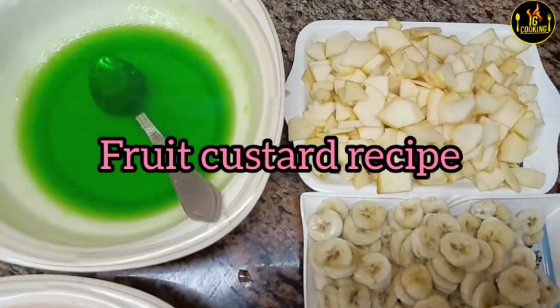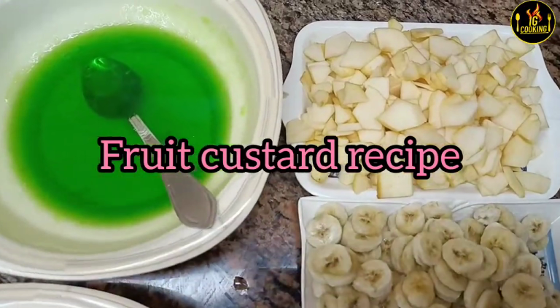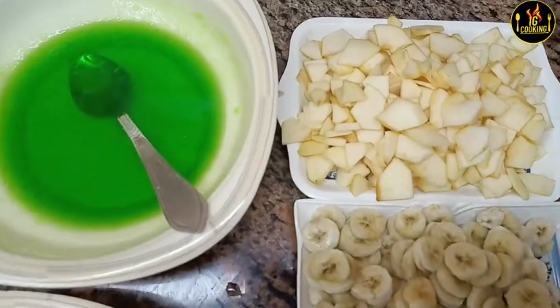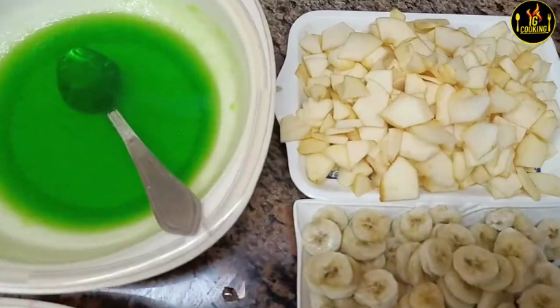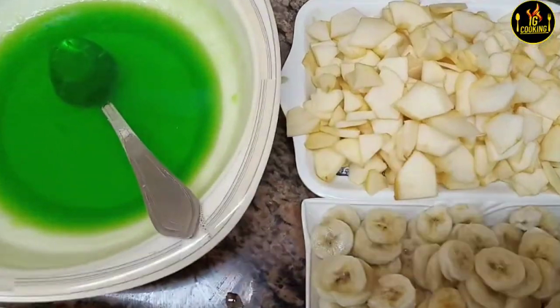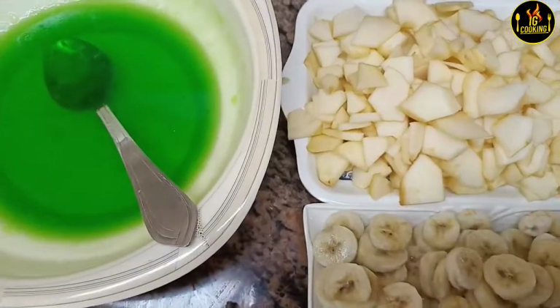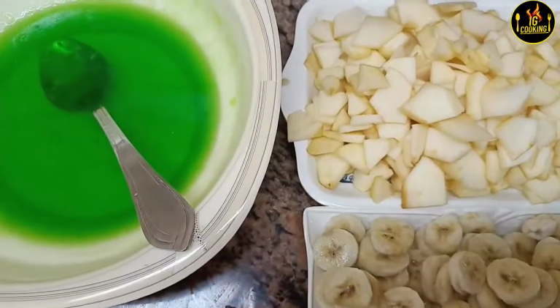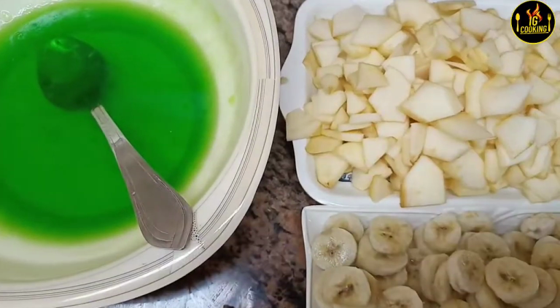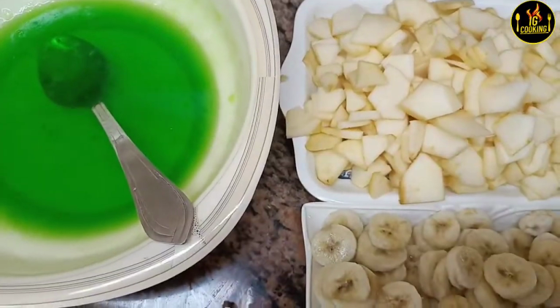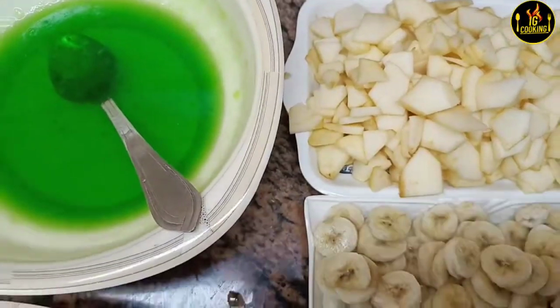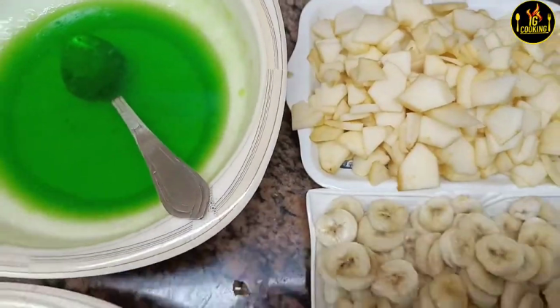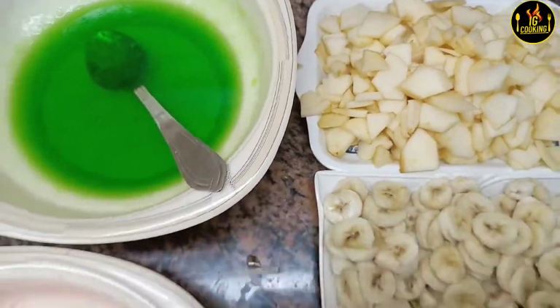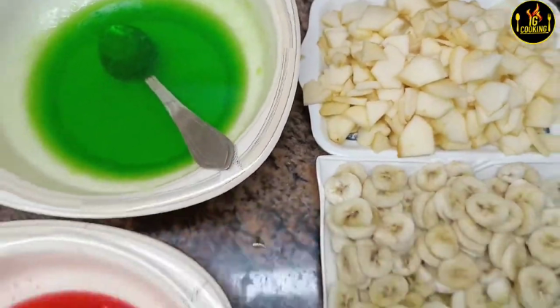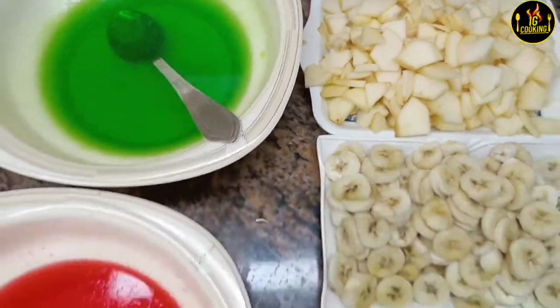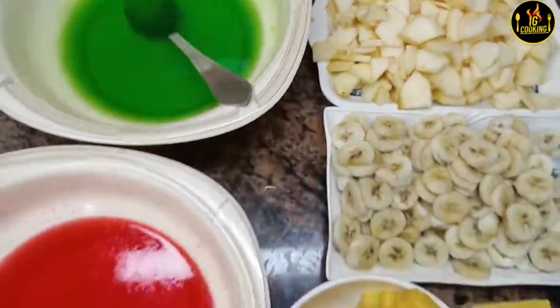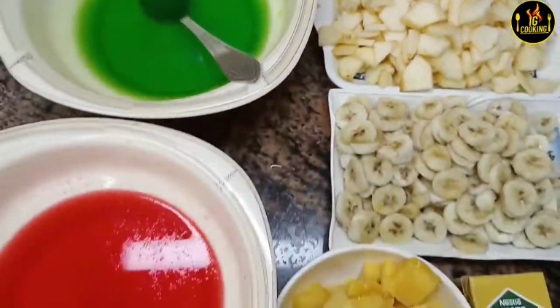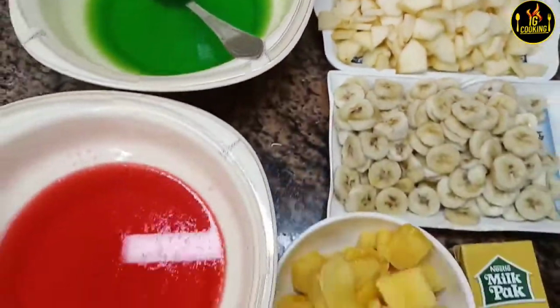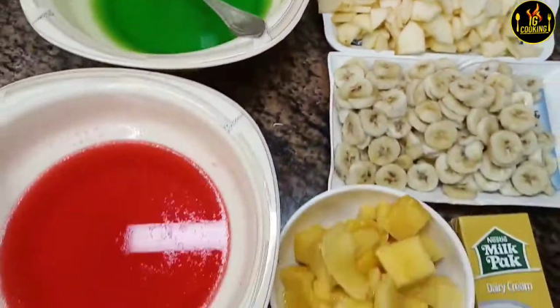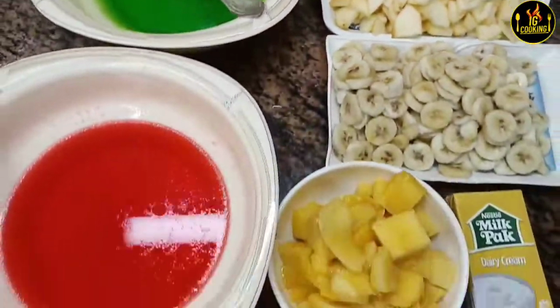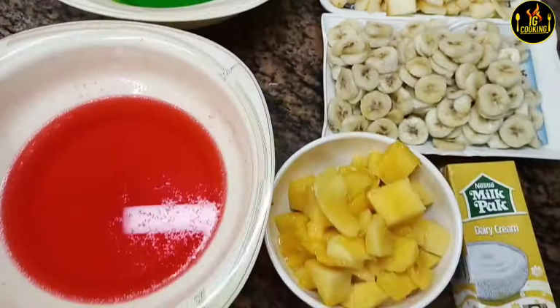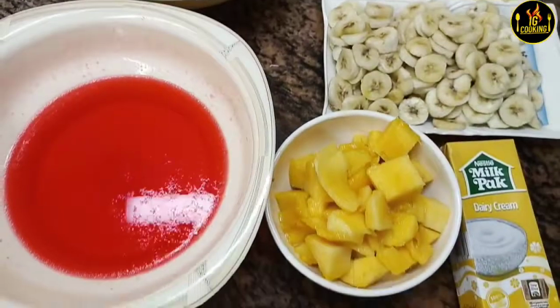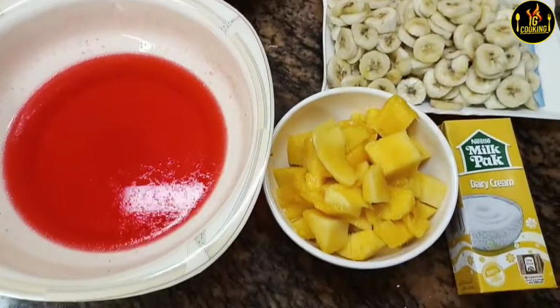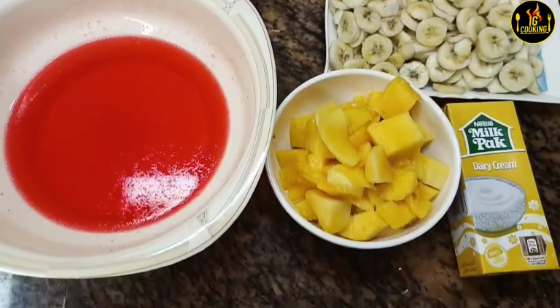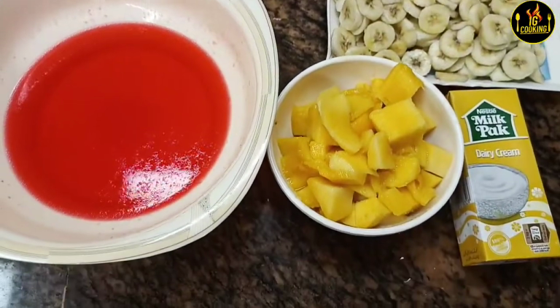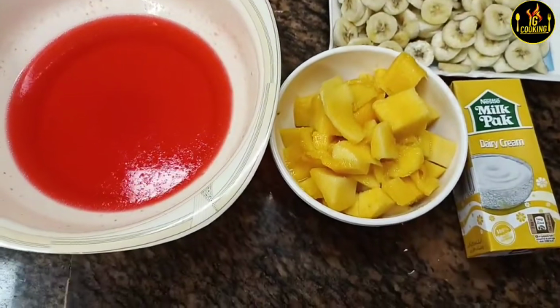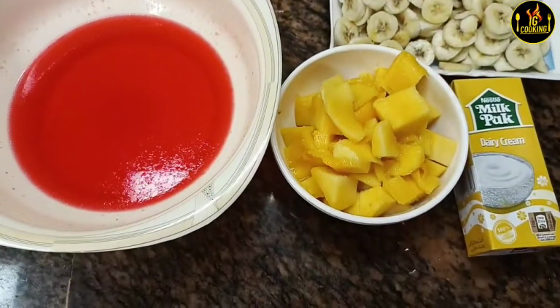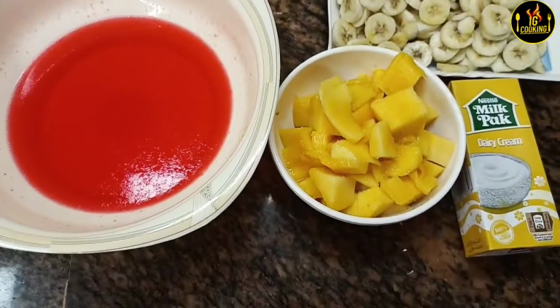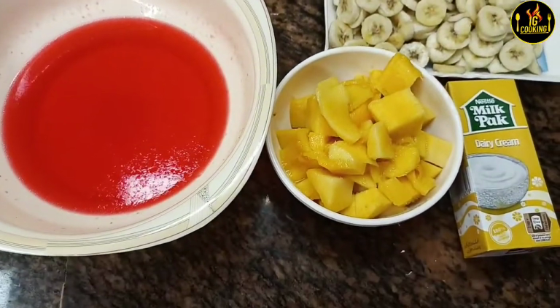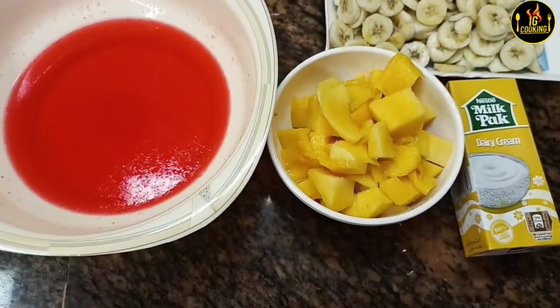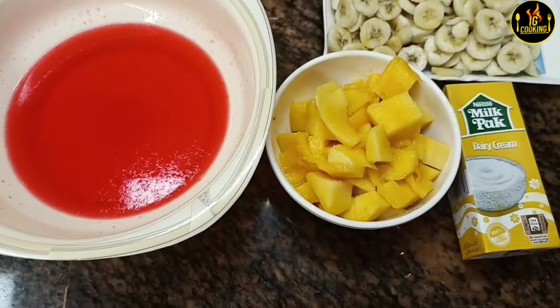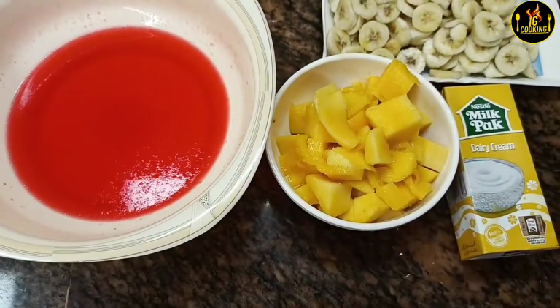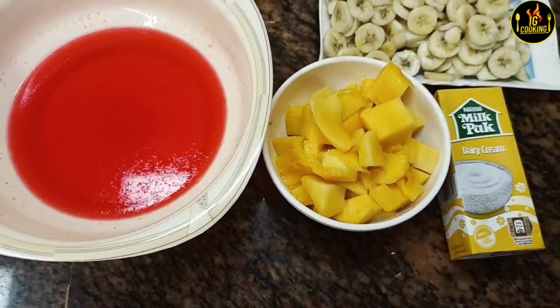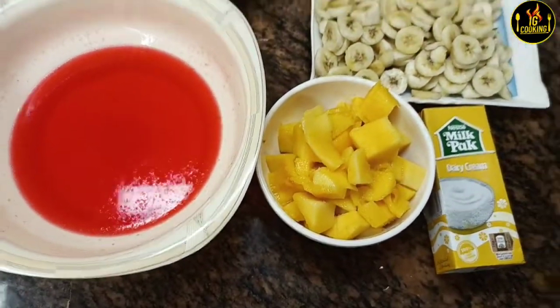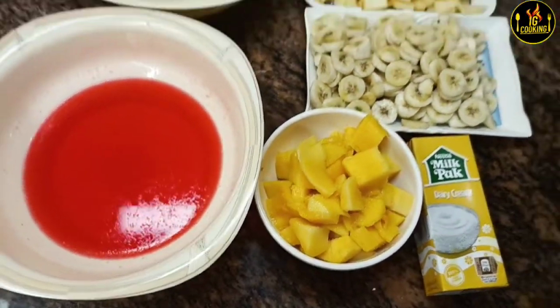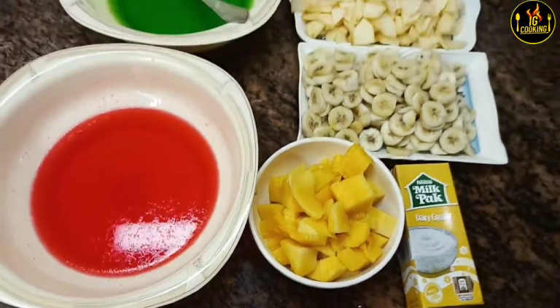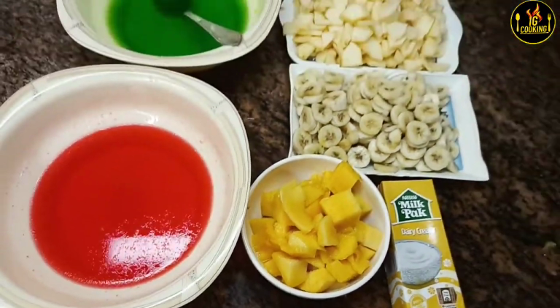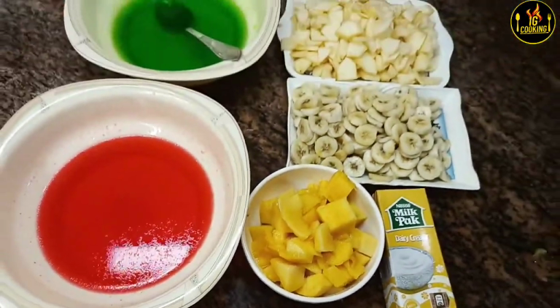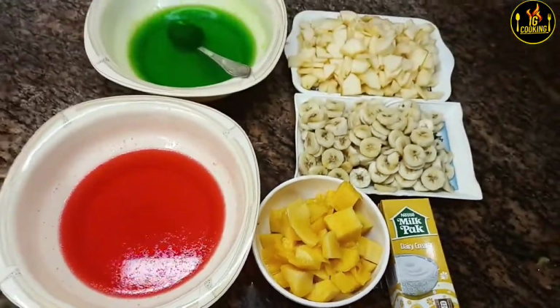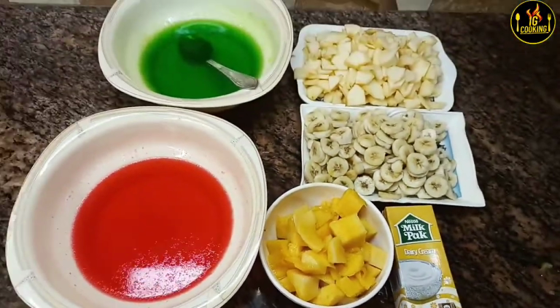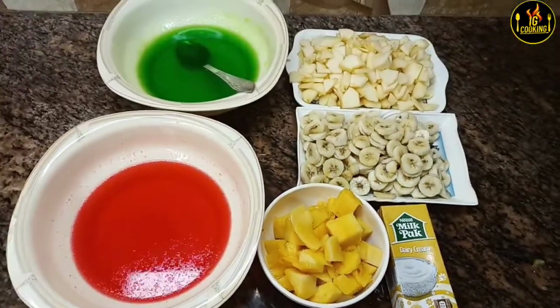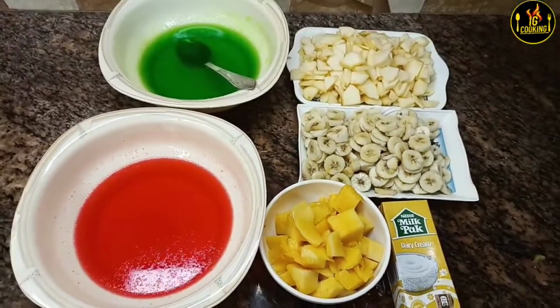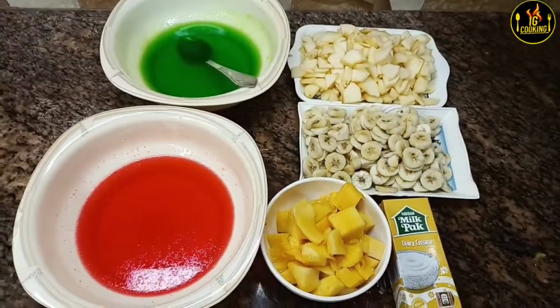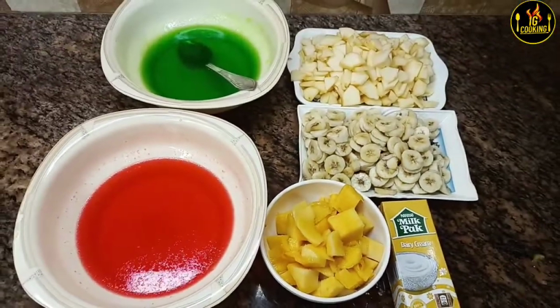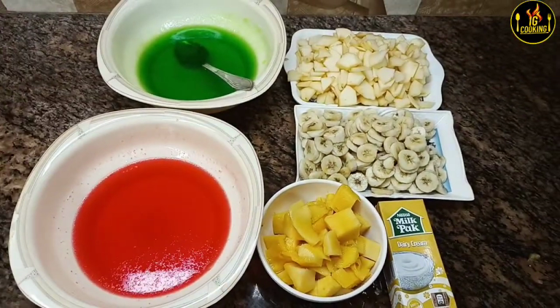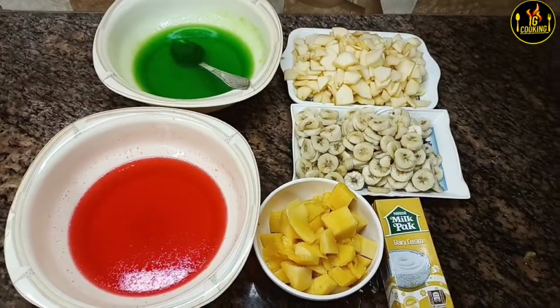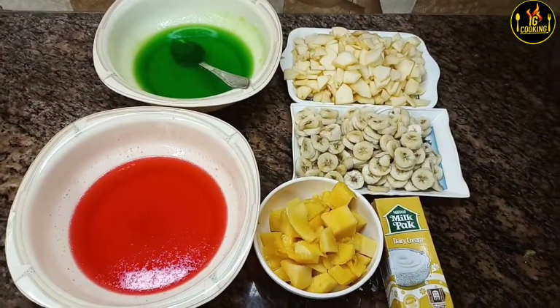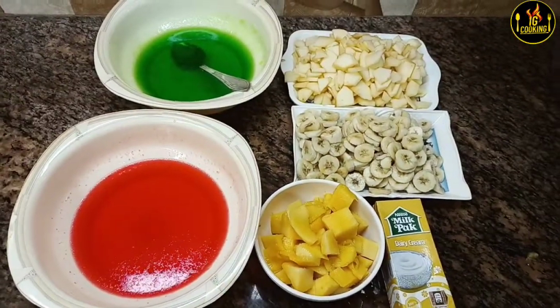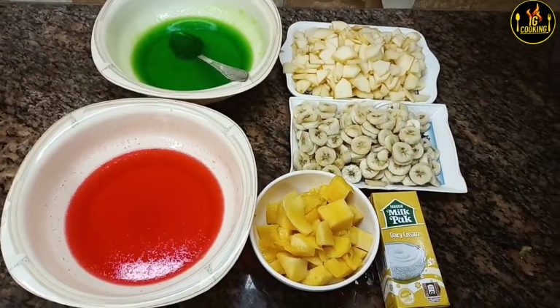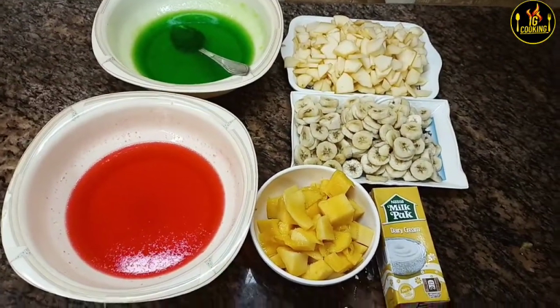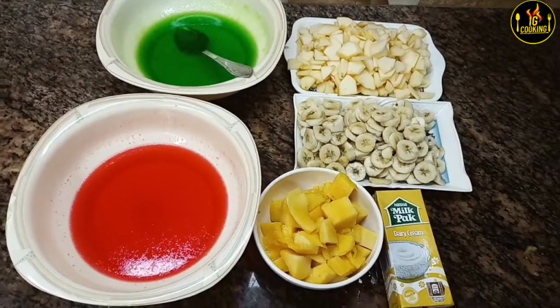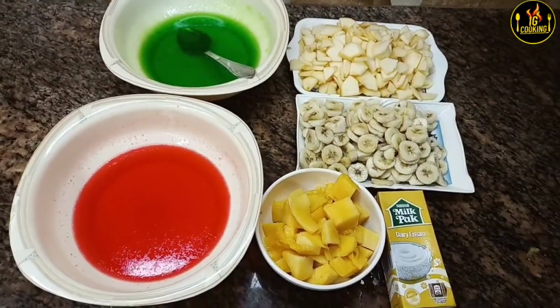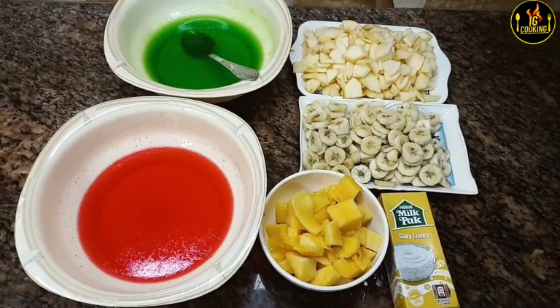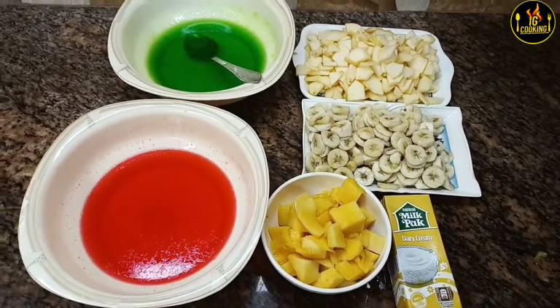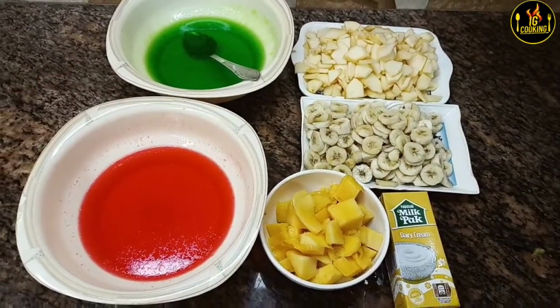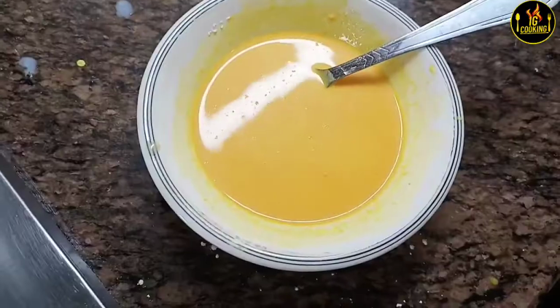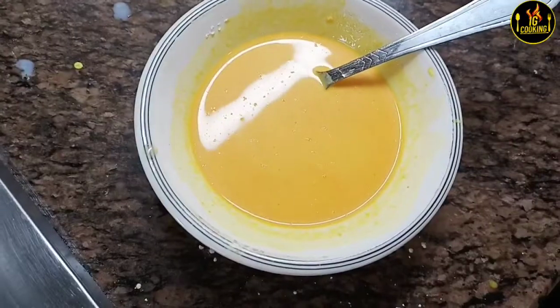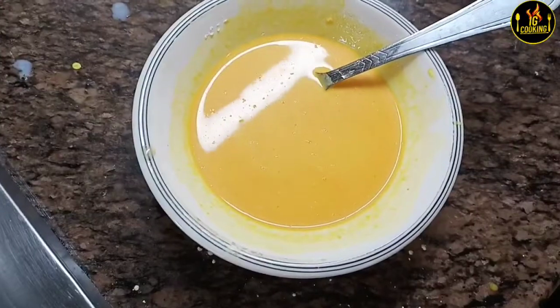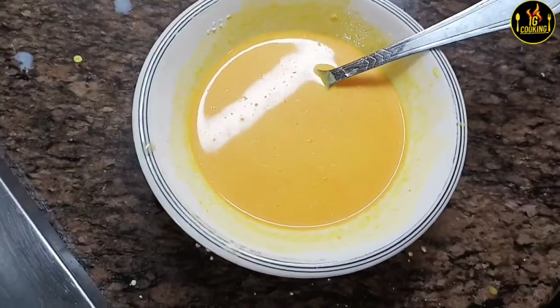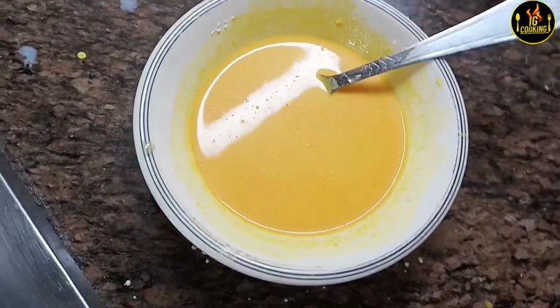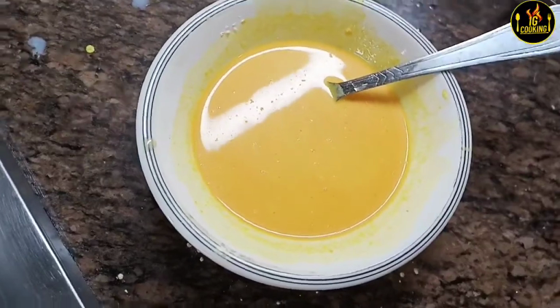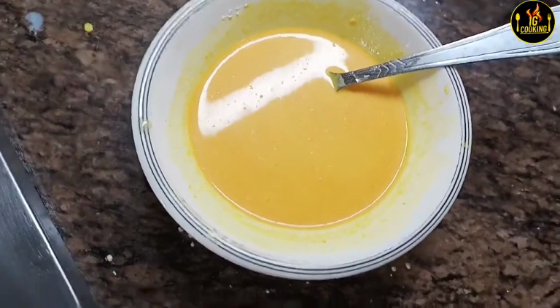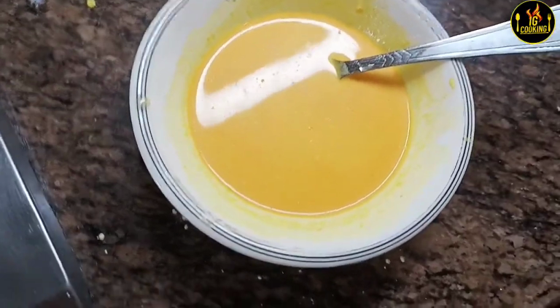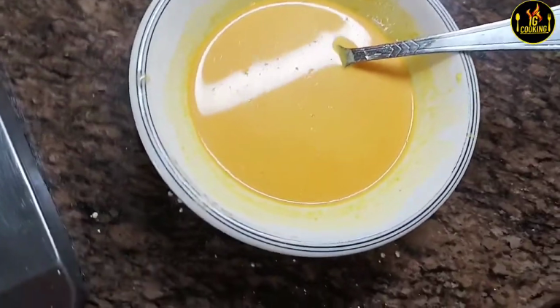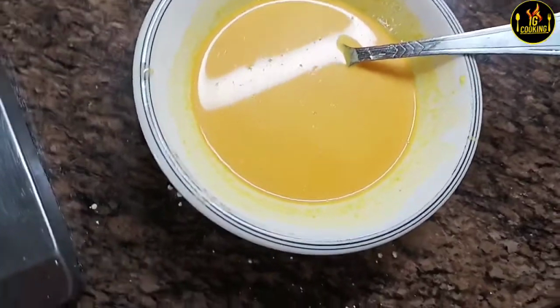We are making food custard. I took 3 eggs and 1 mango. I washed it.